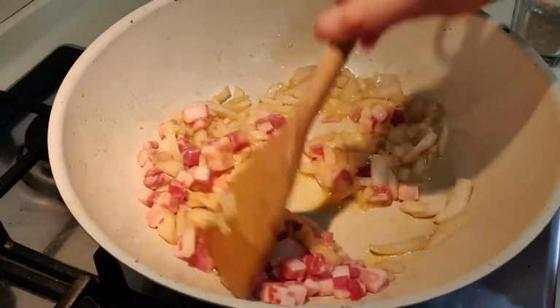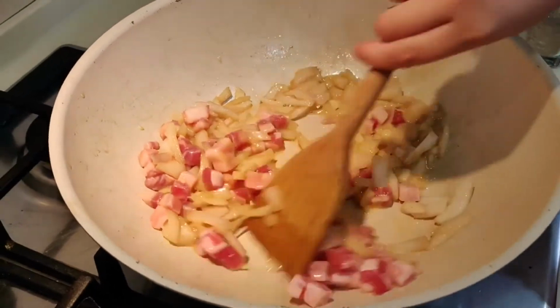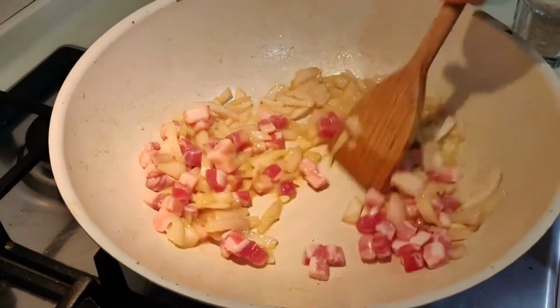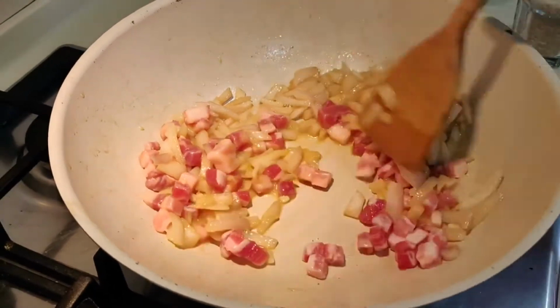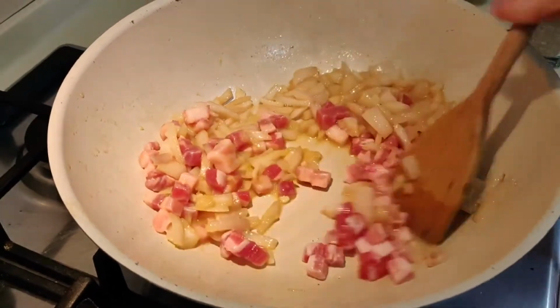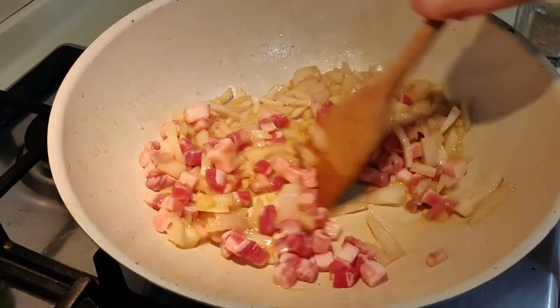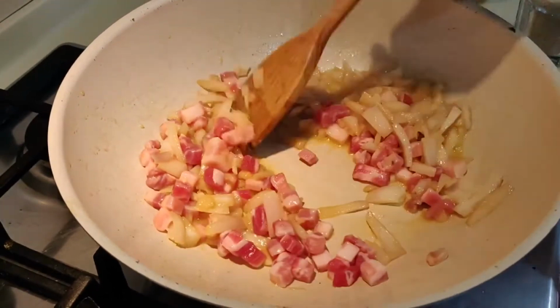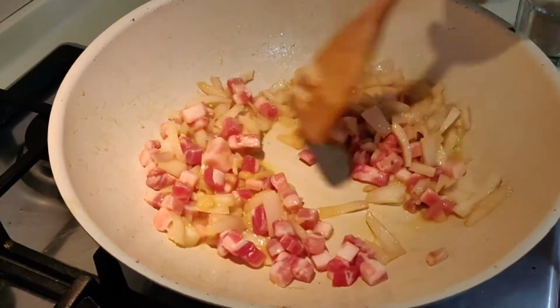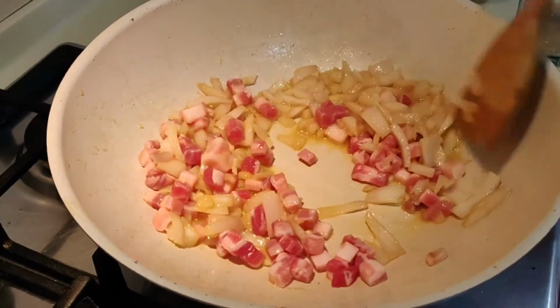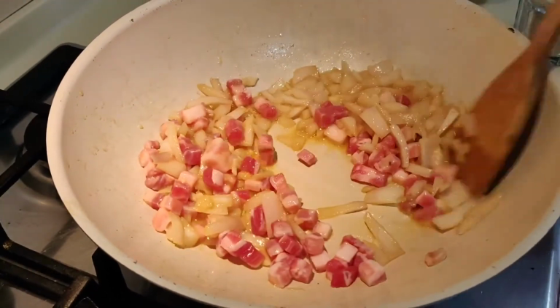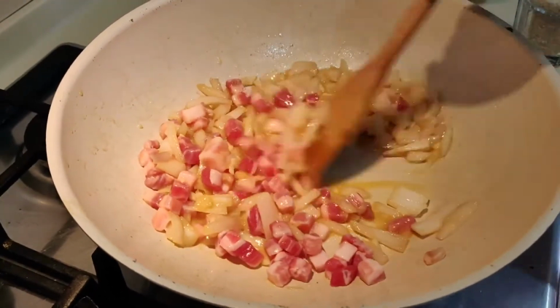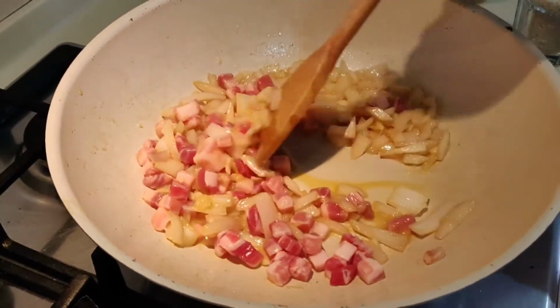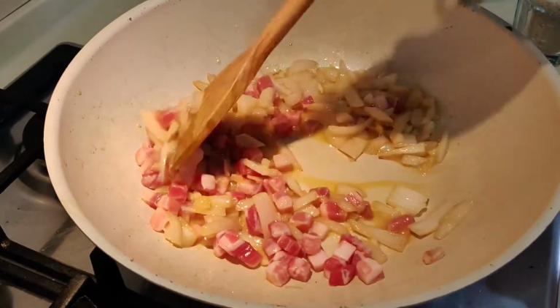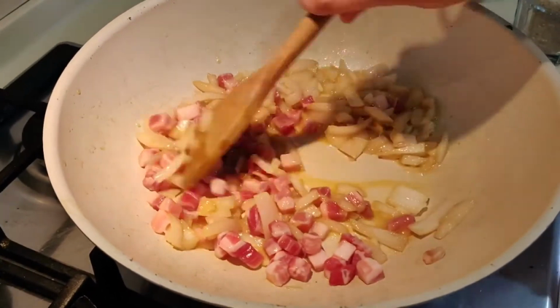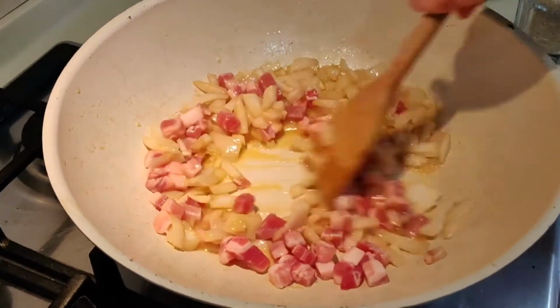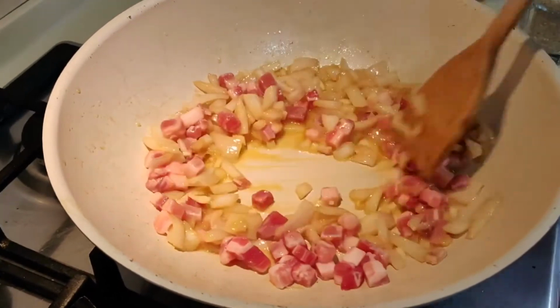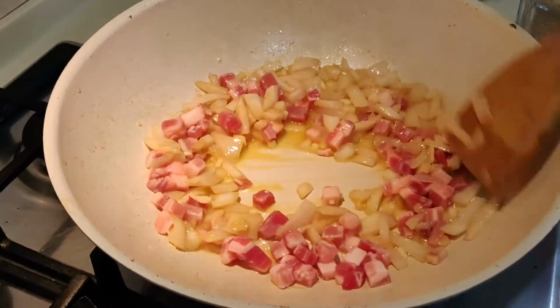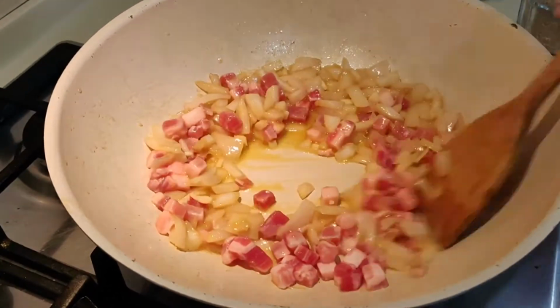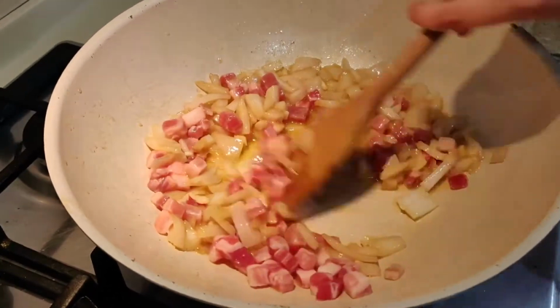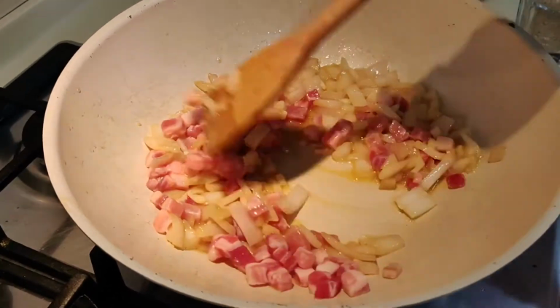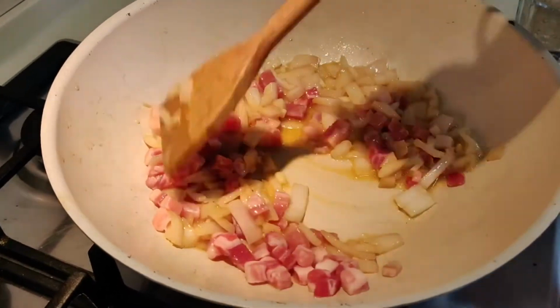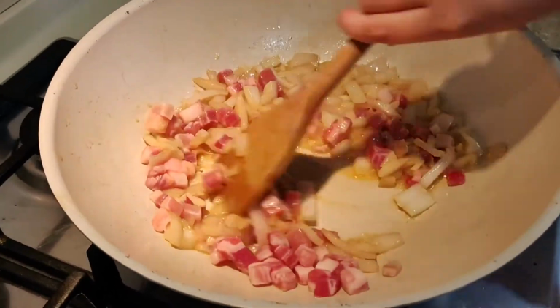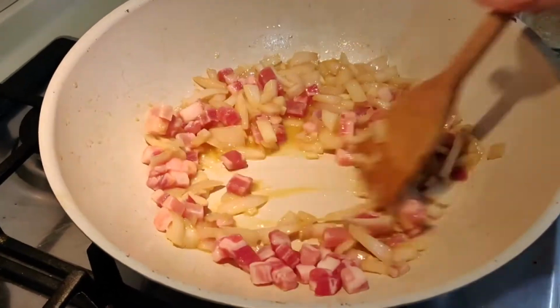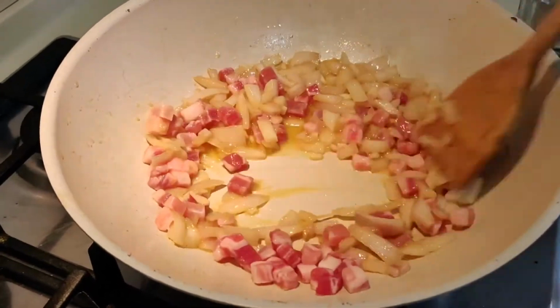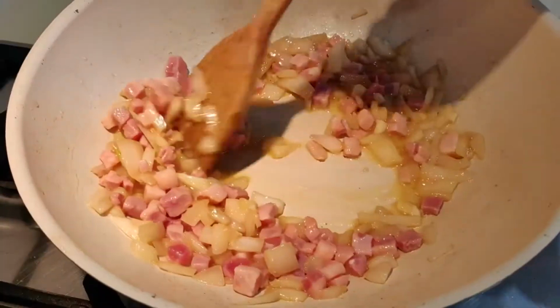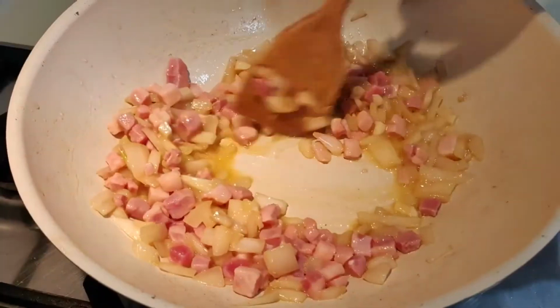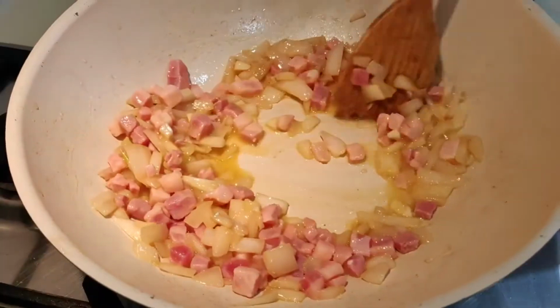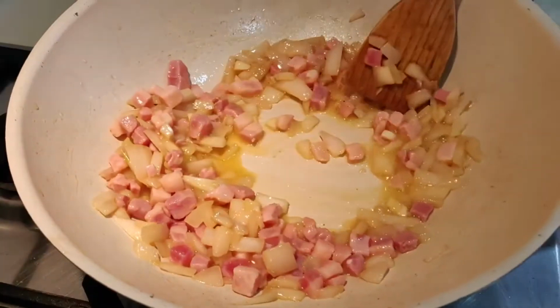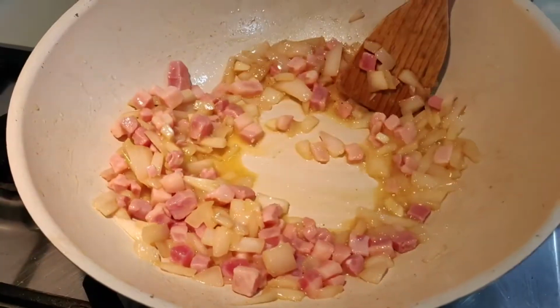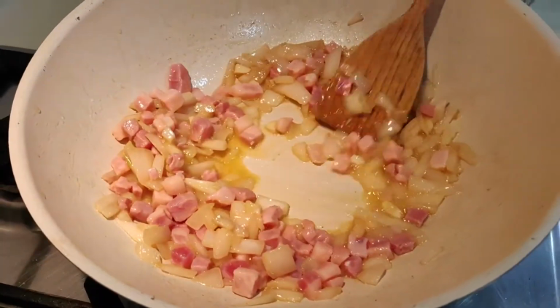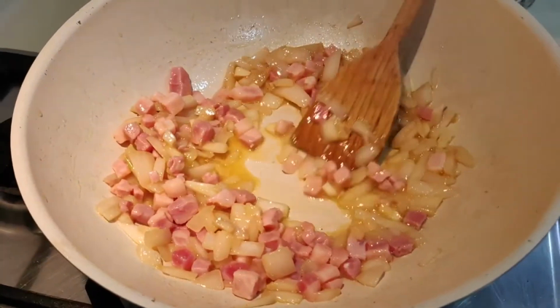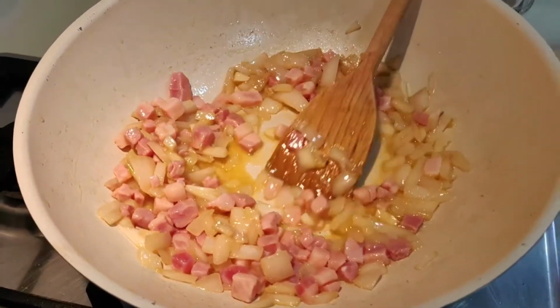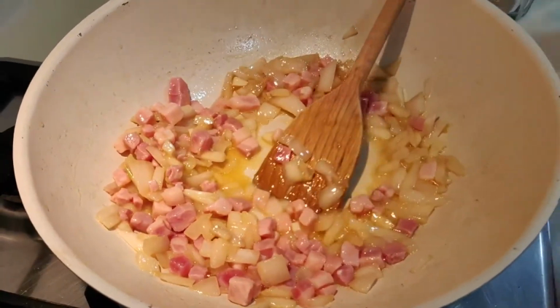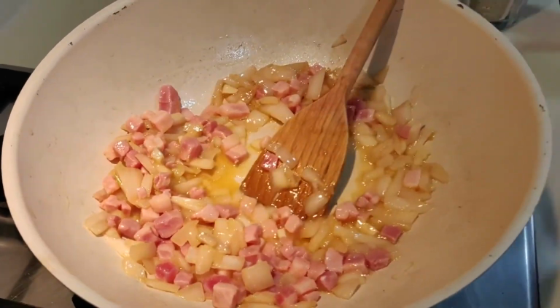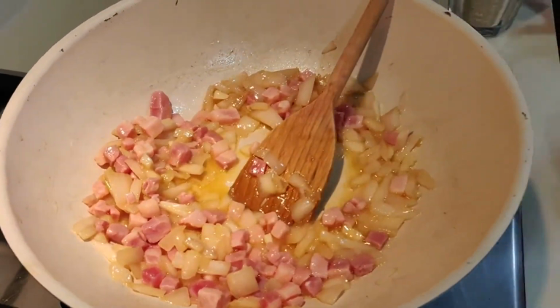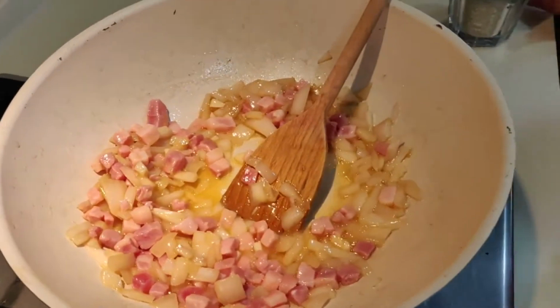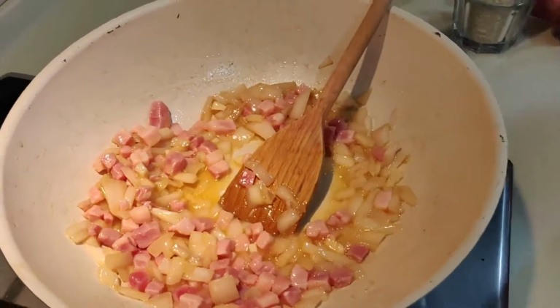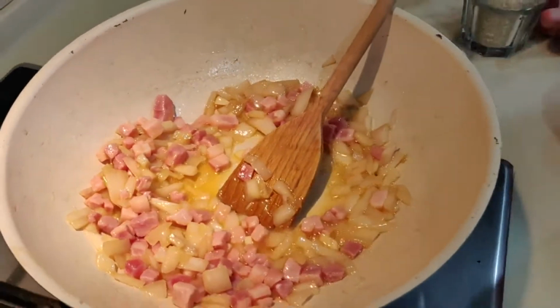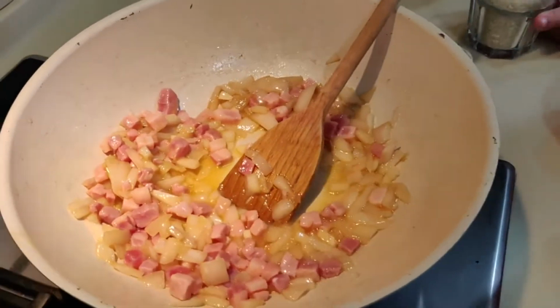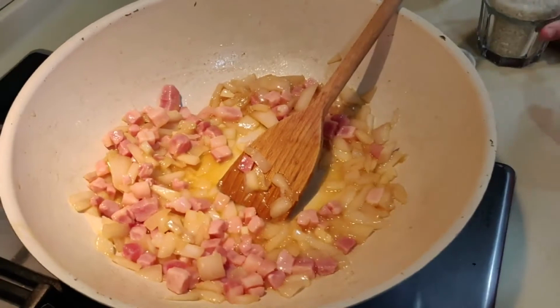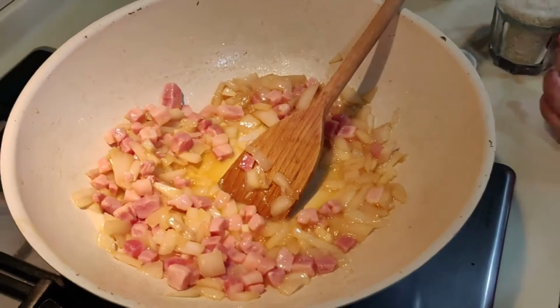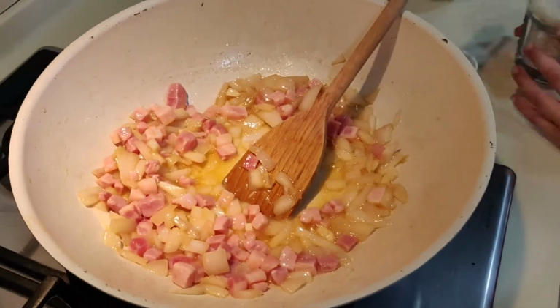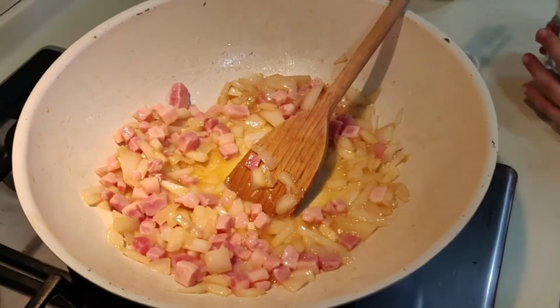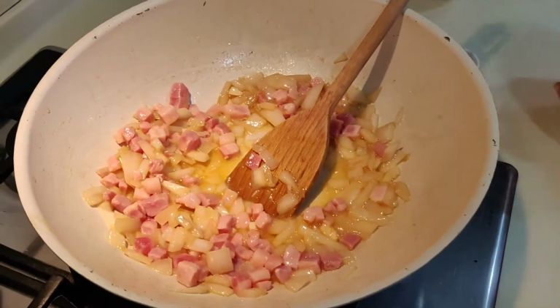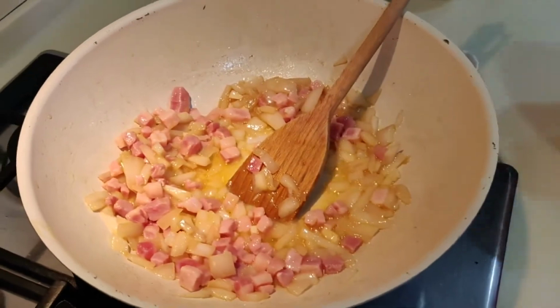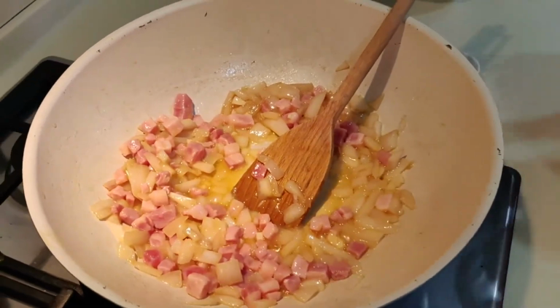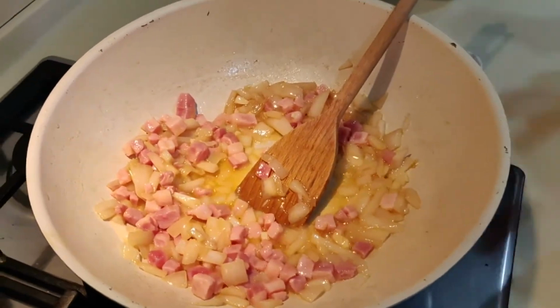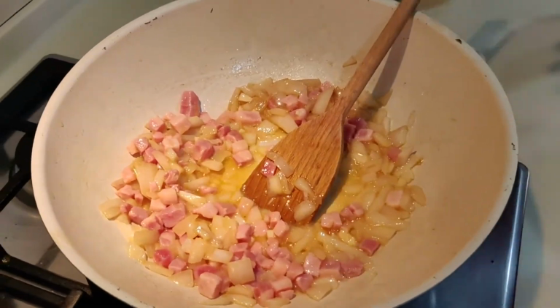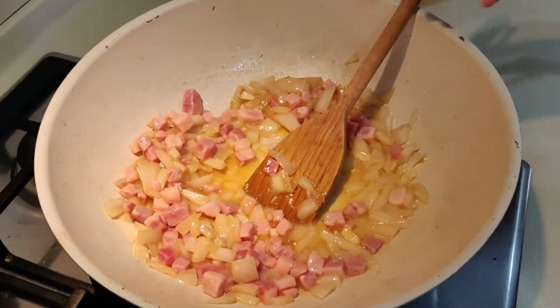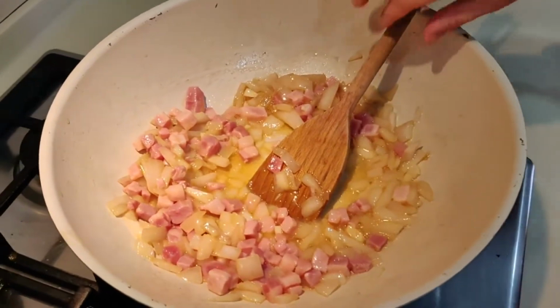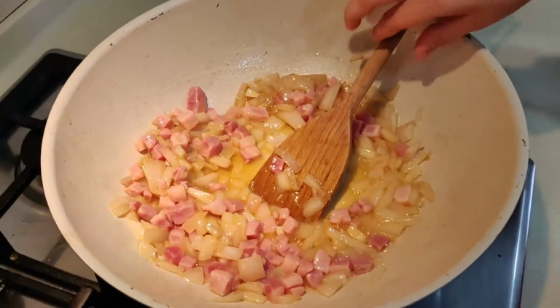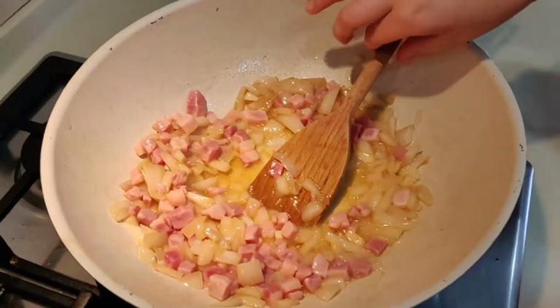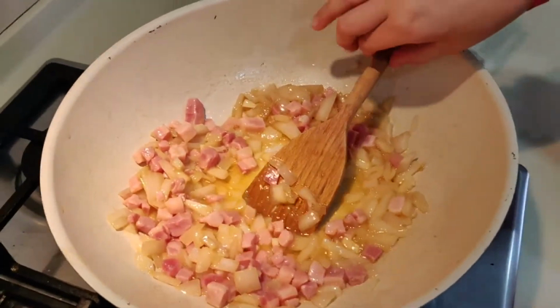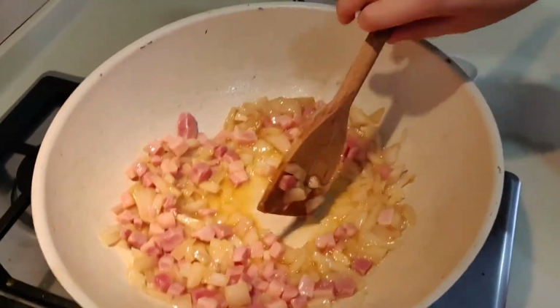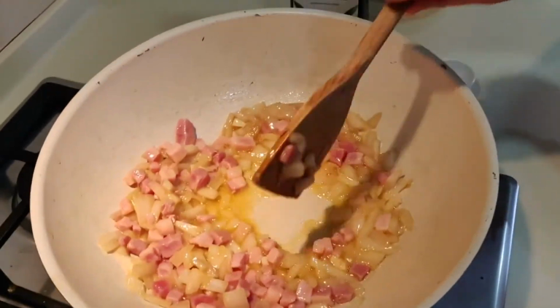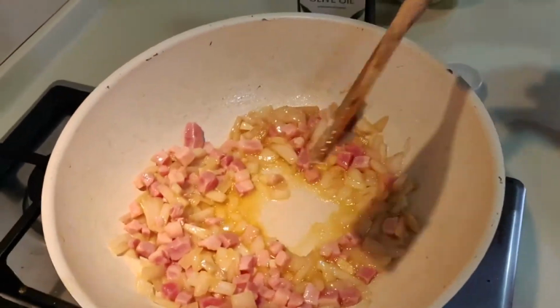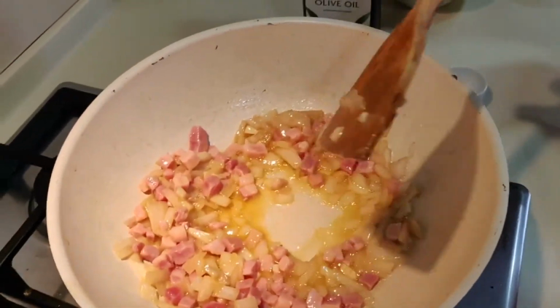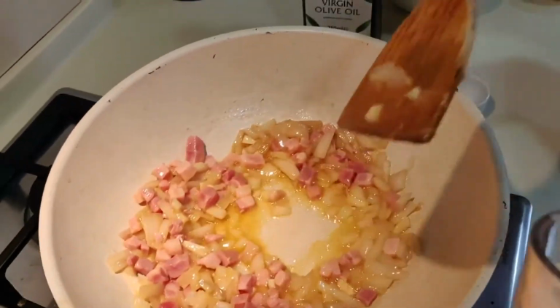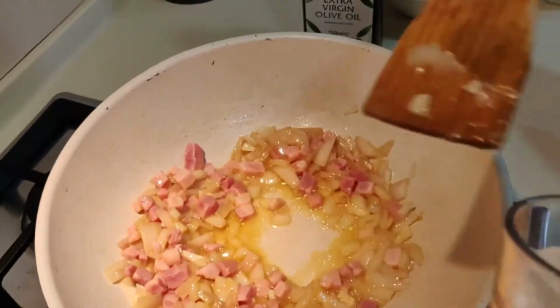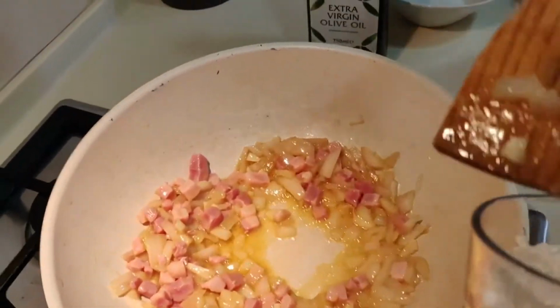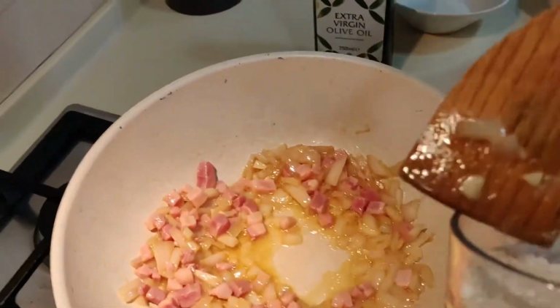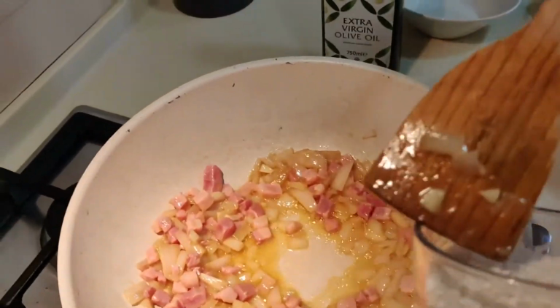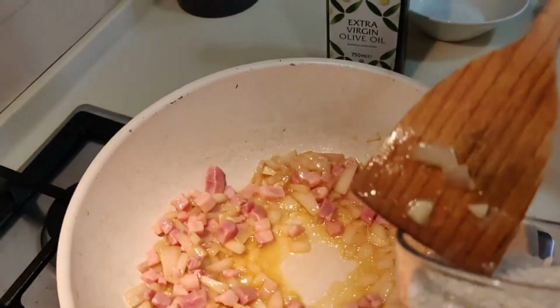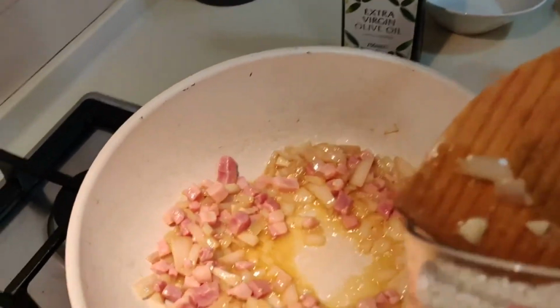And now I'm going to add the rice and mix them well together.